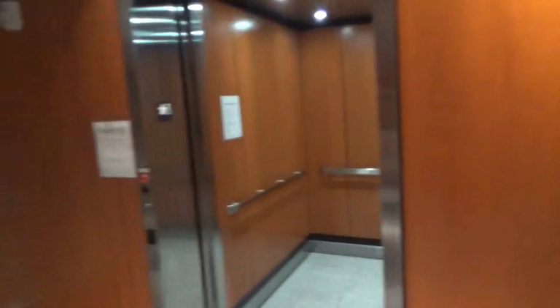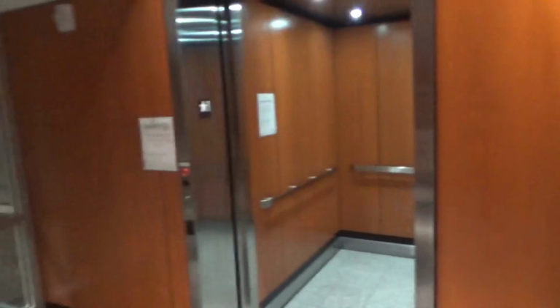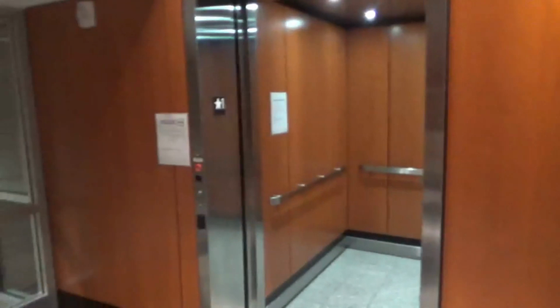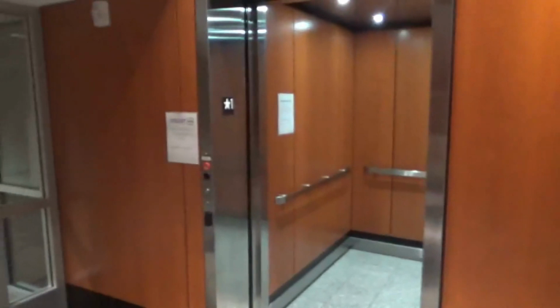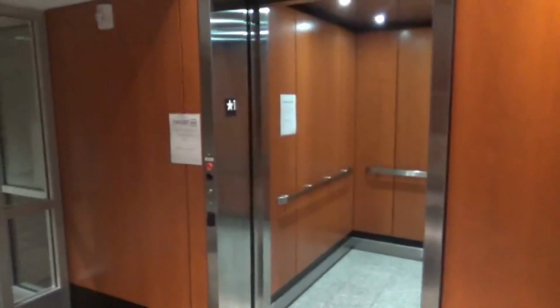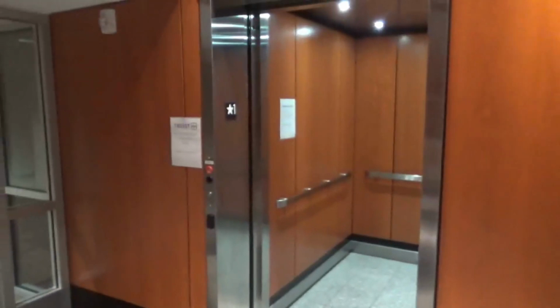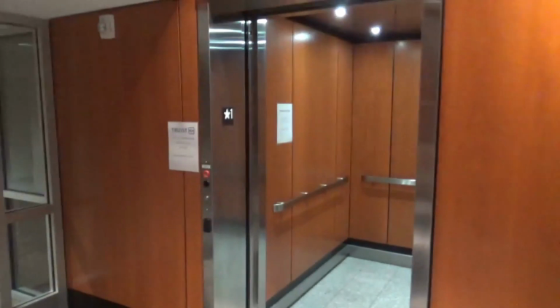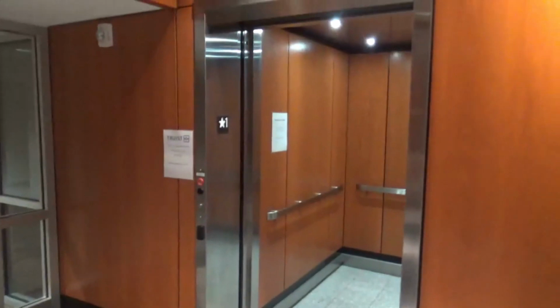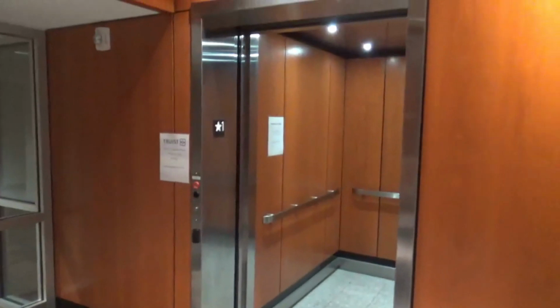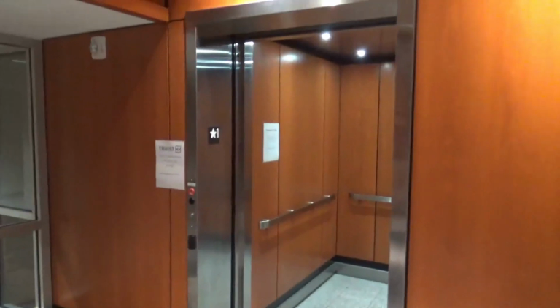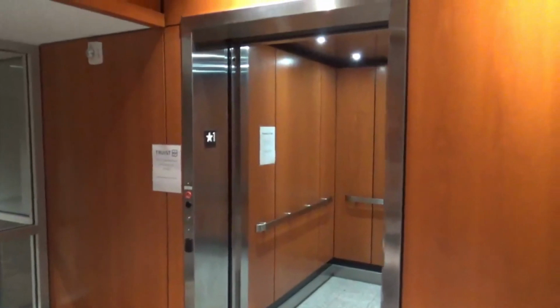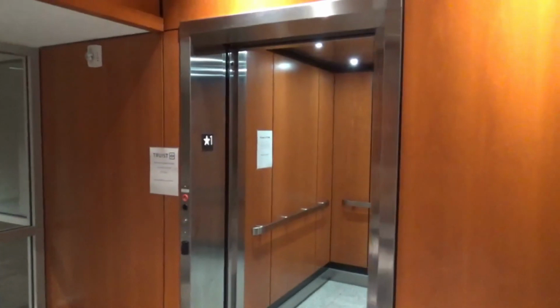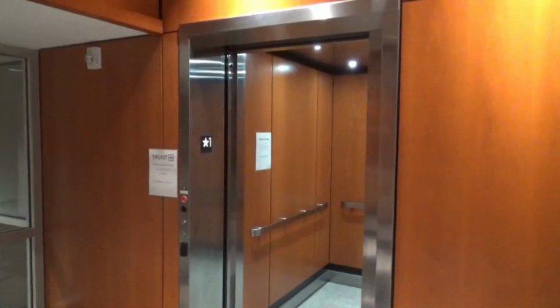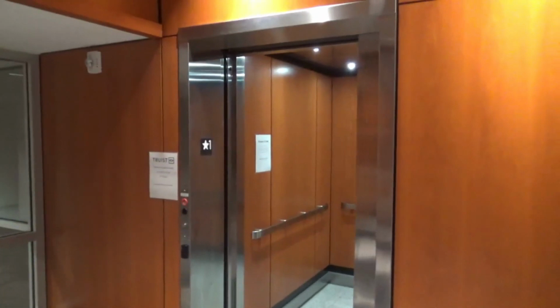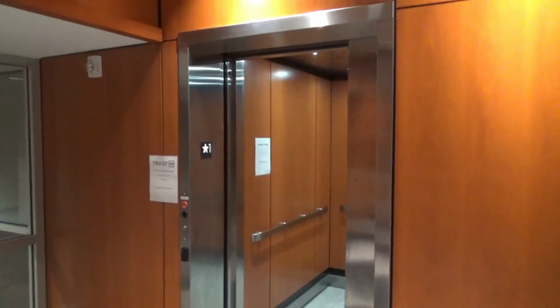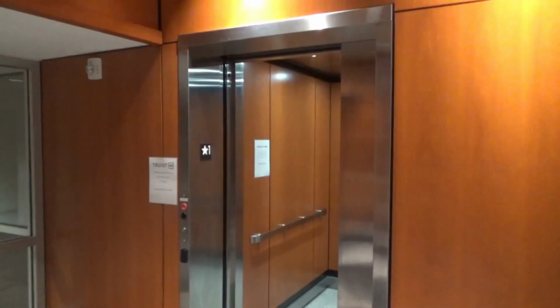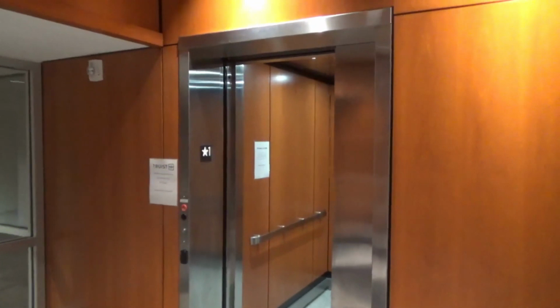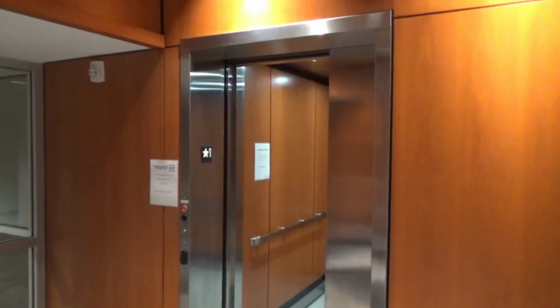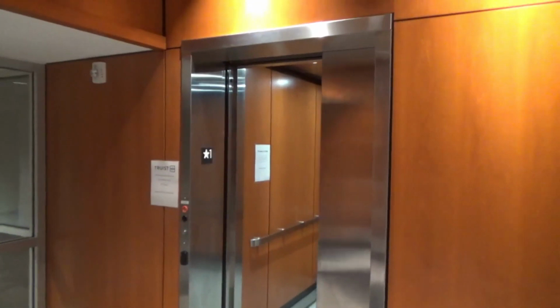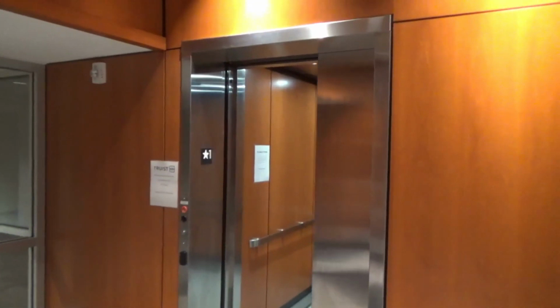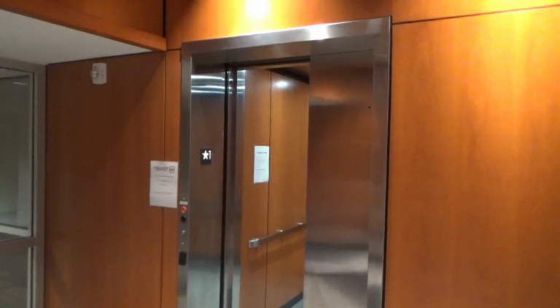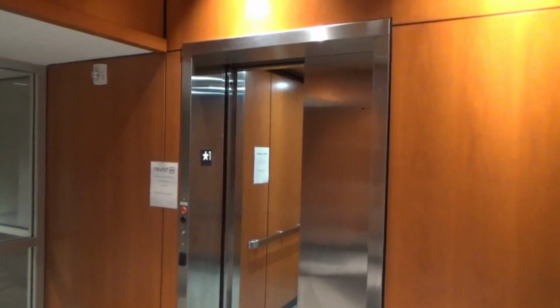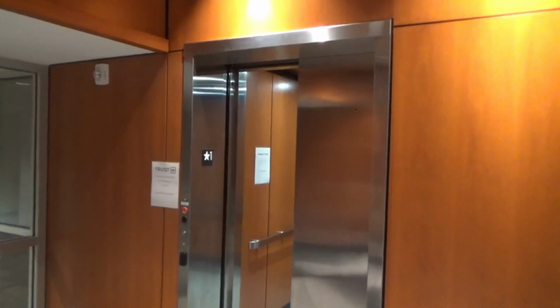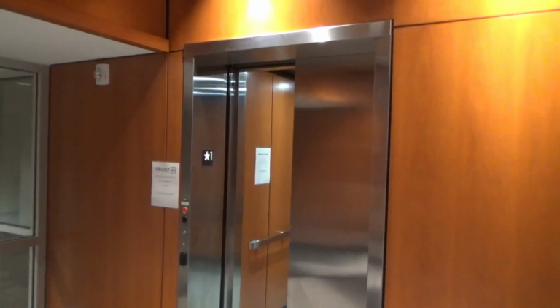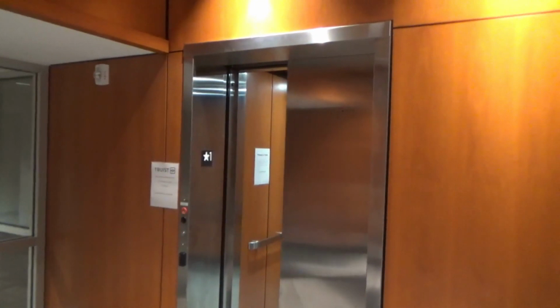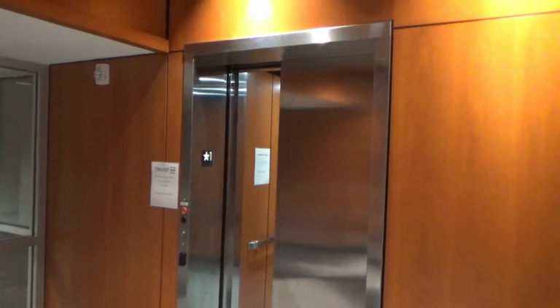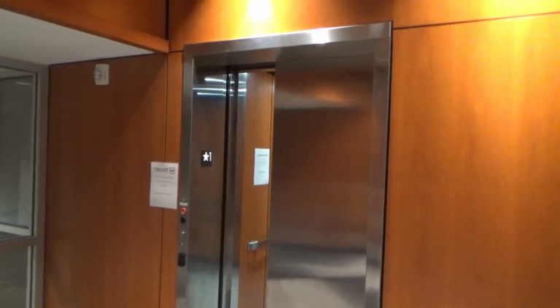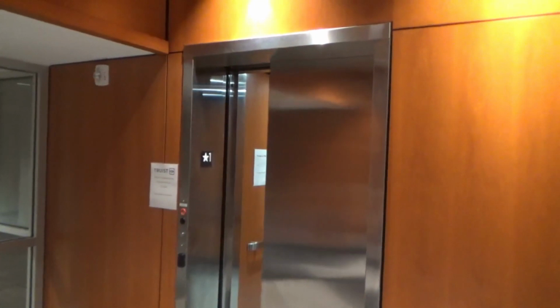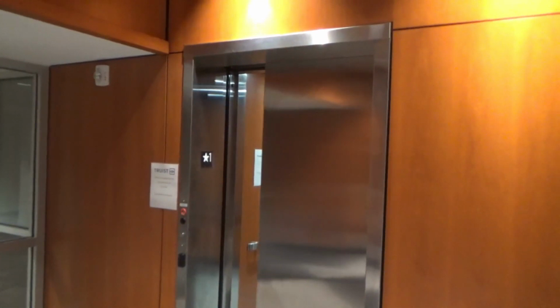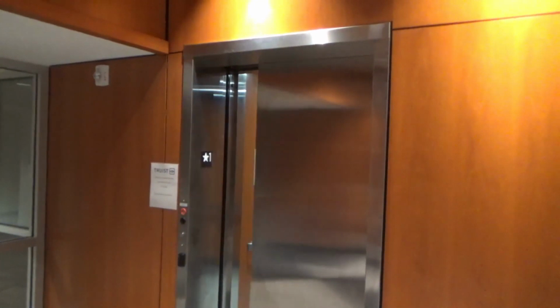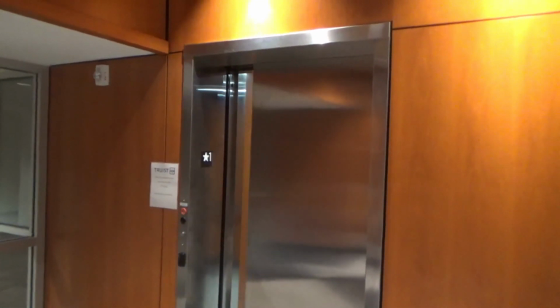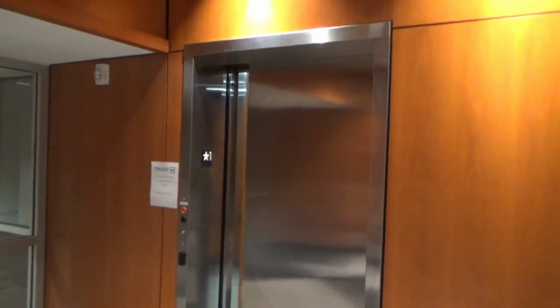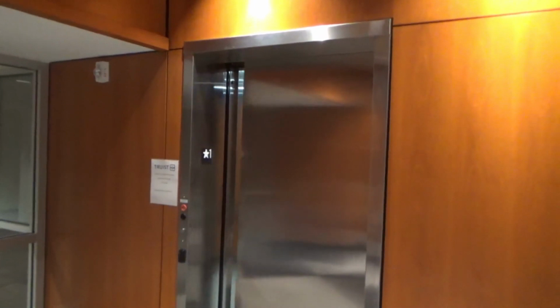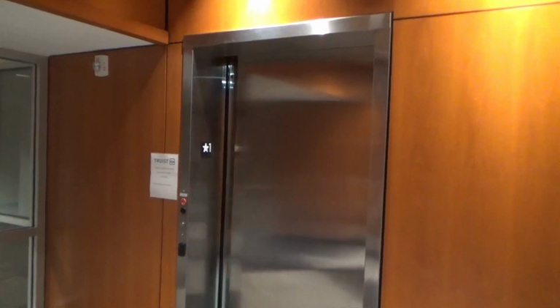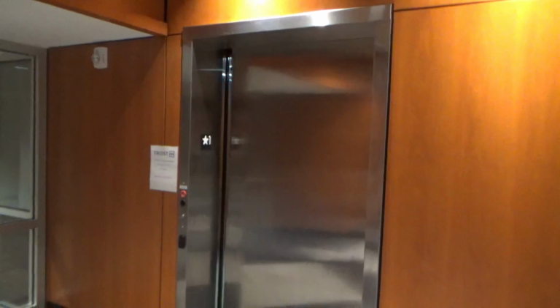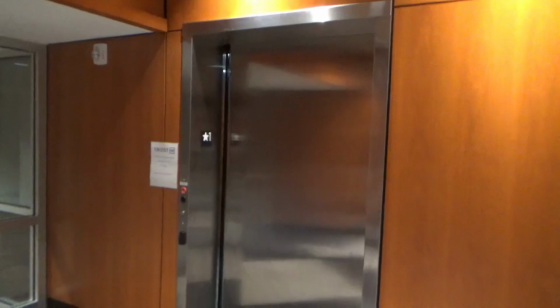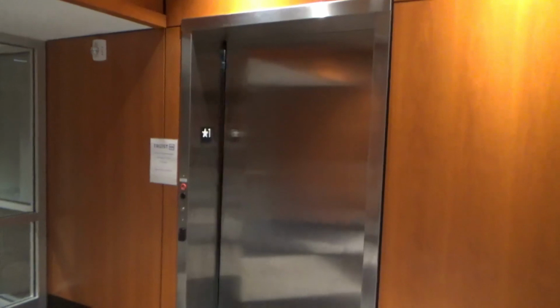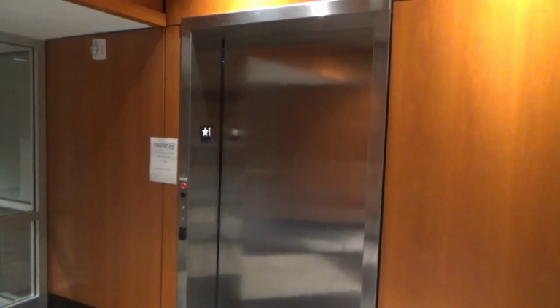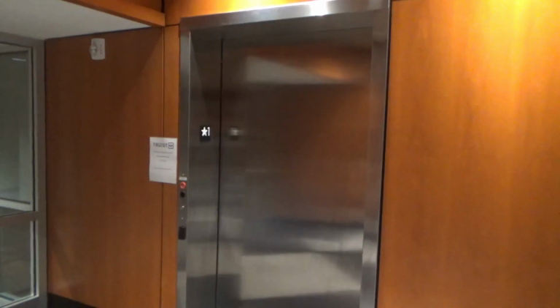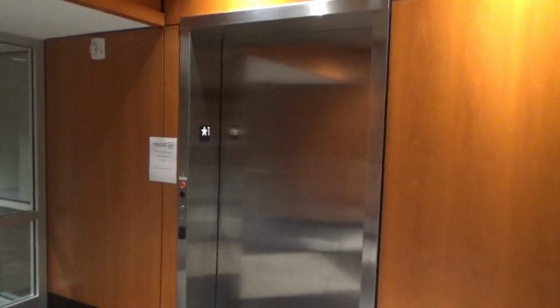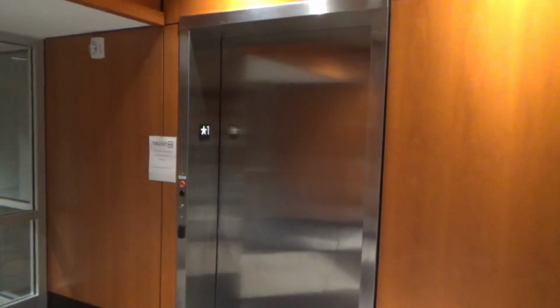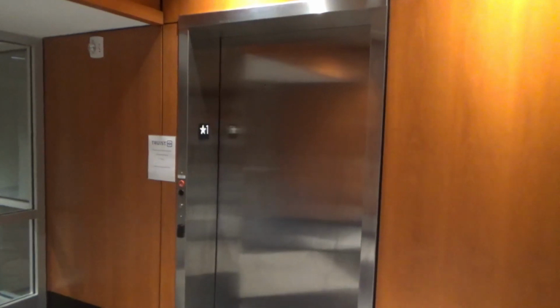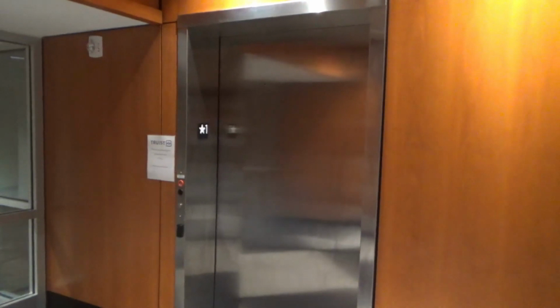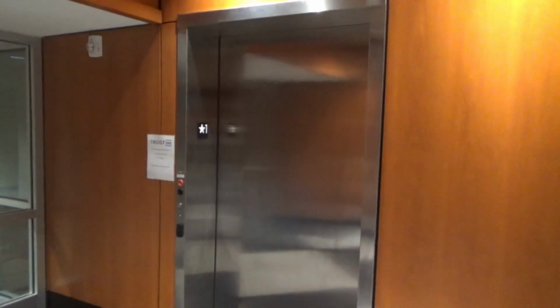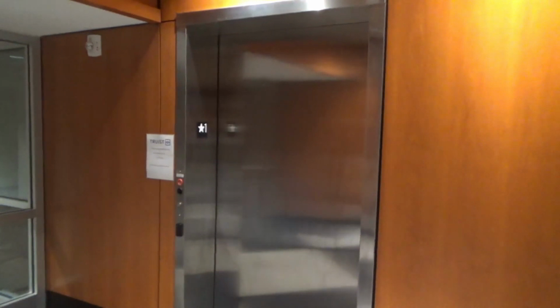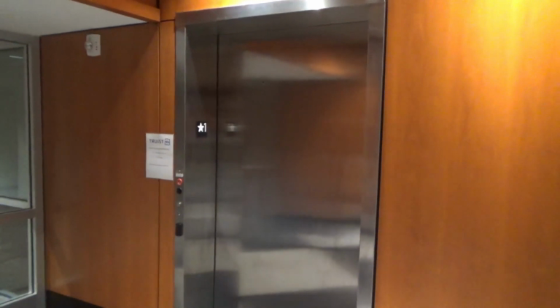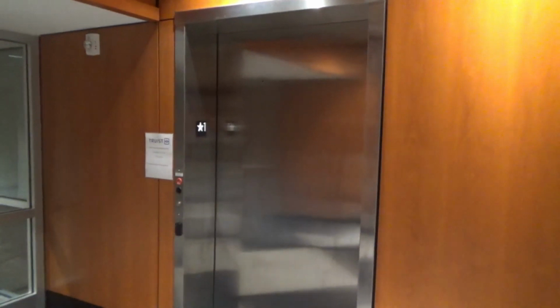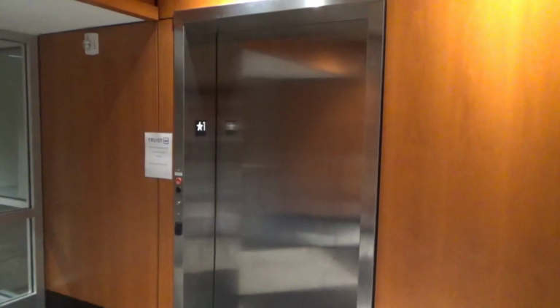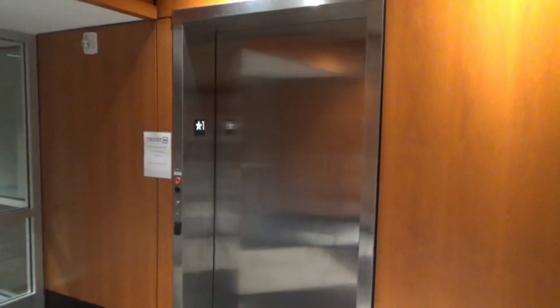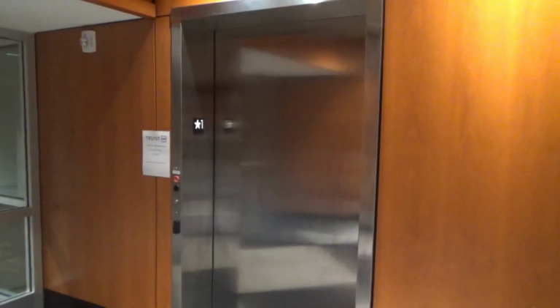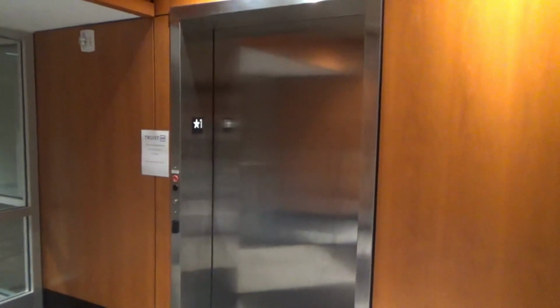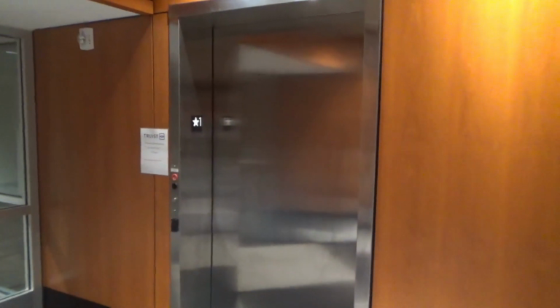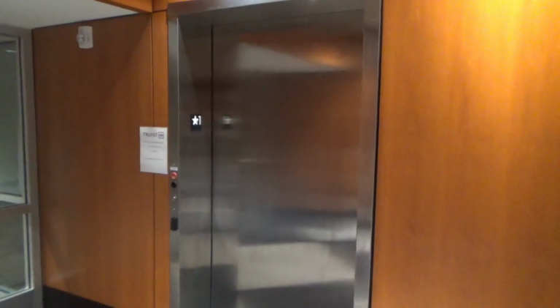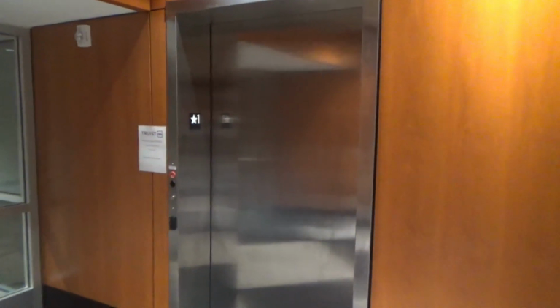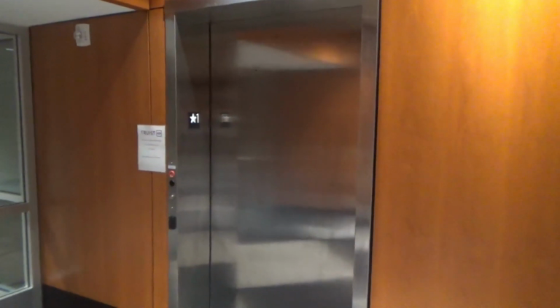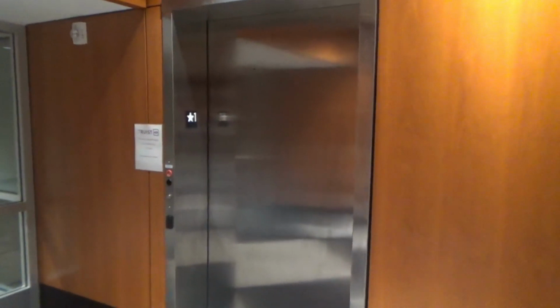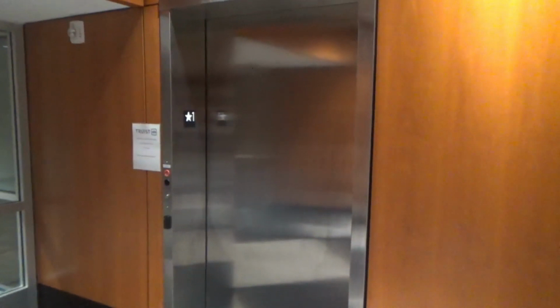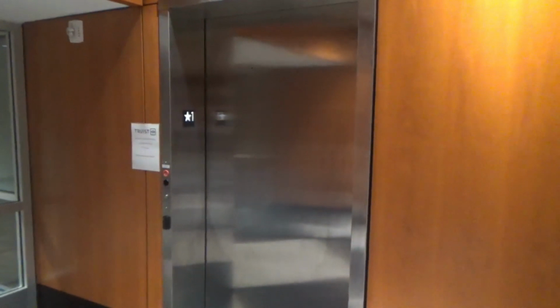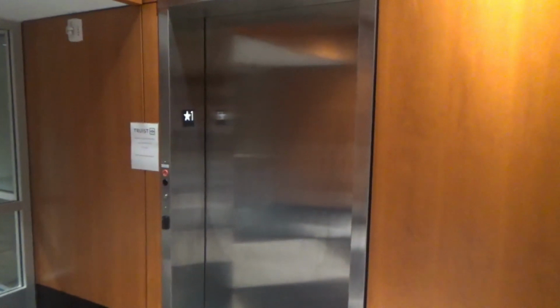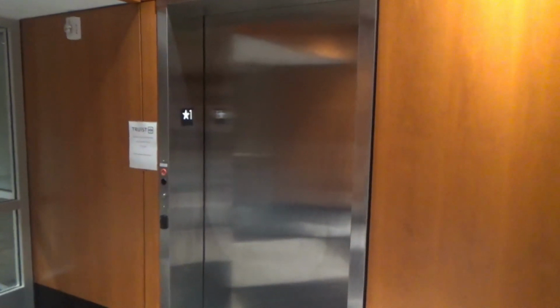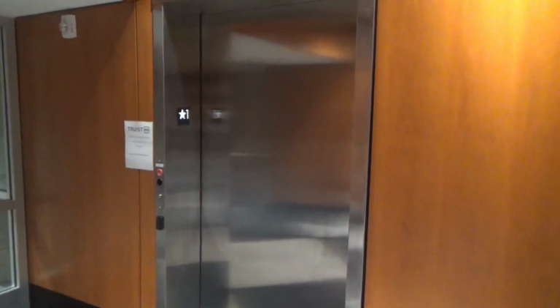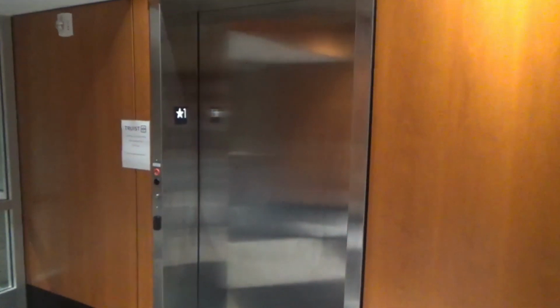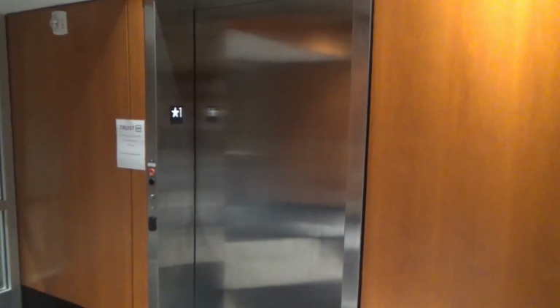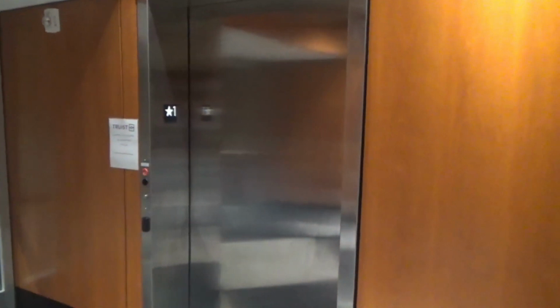Wow, an extremely loud elevator for a quiet office building. And there it goes — and that will be it. Let's go.